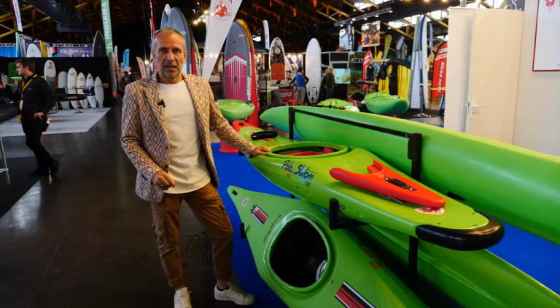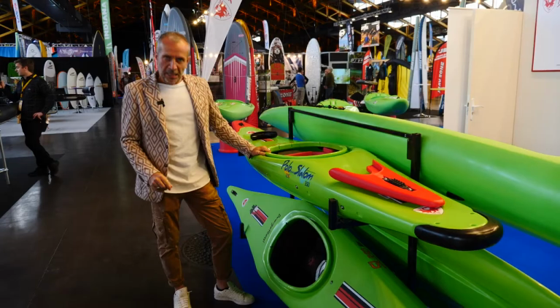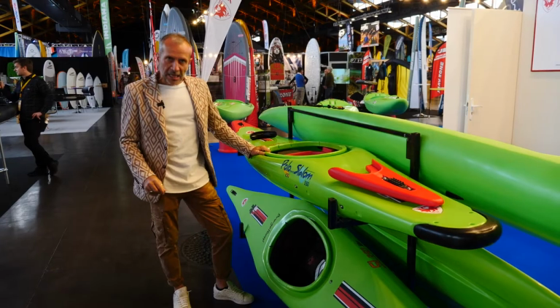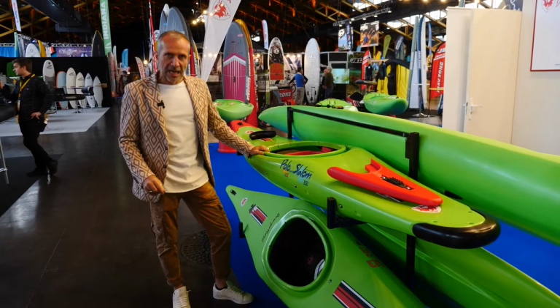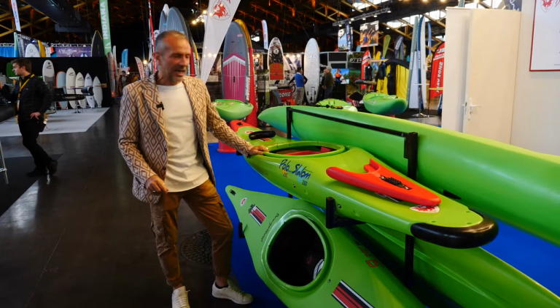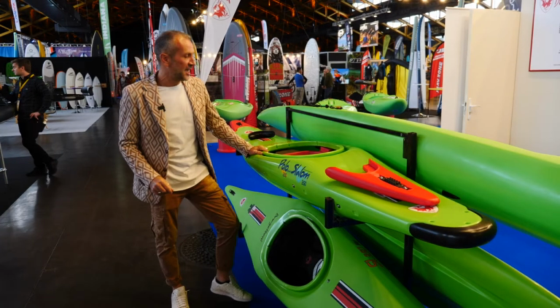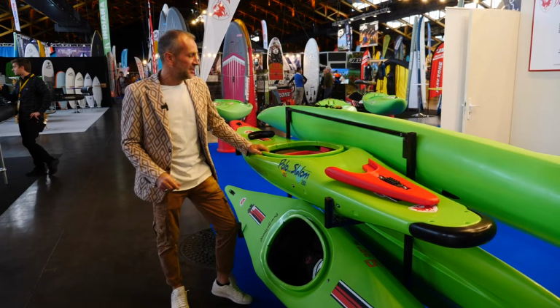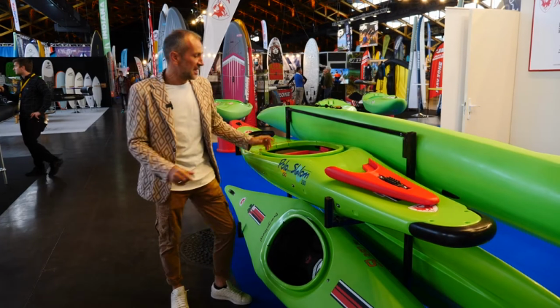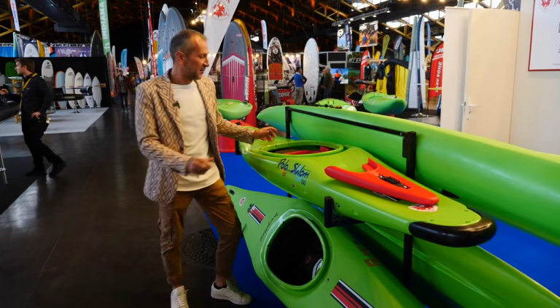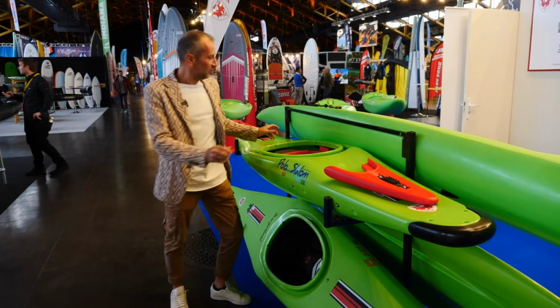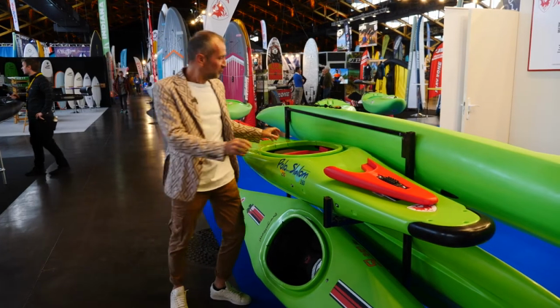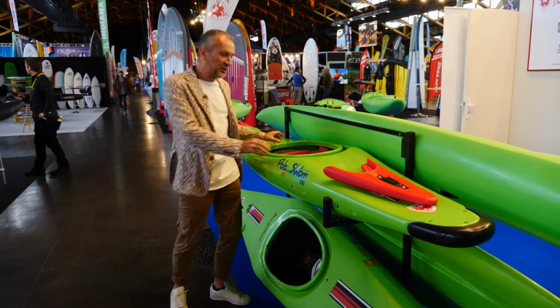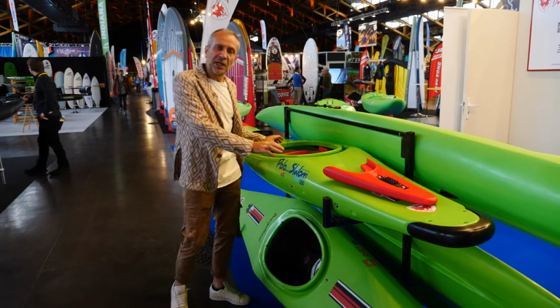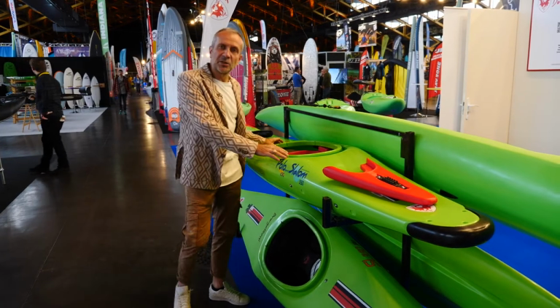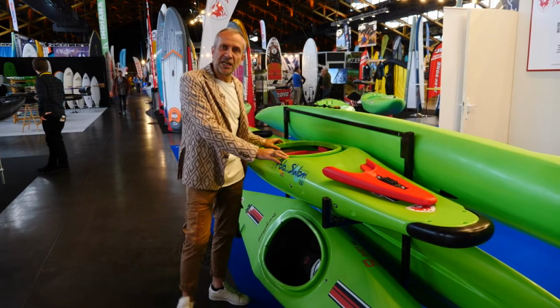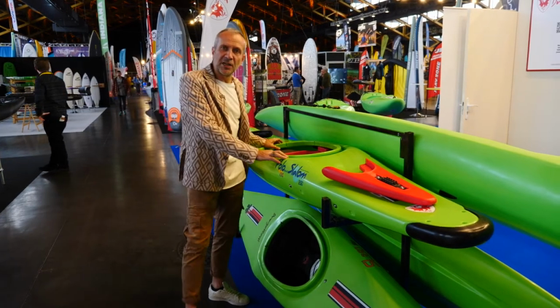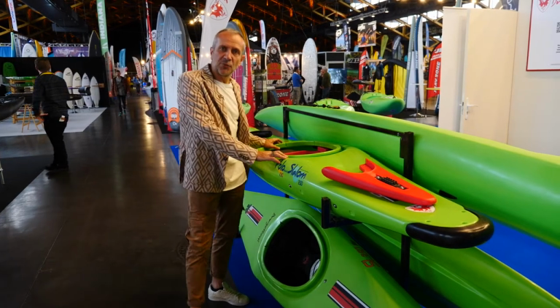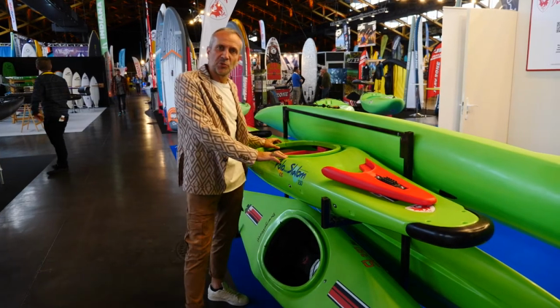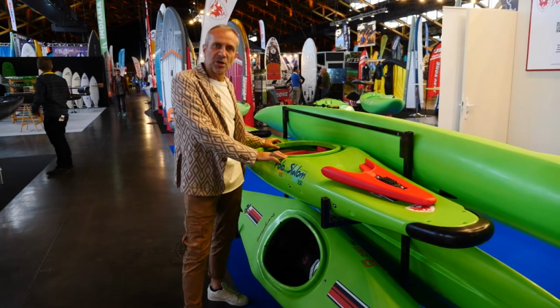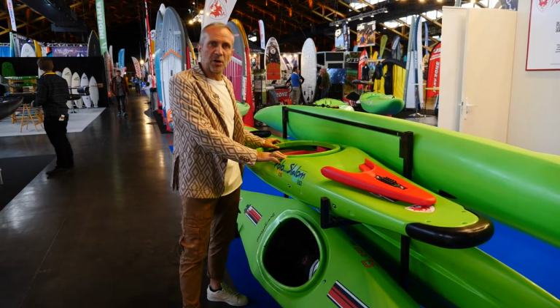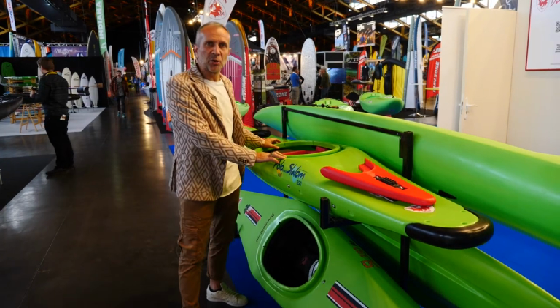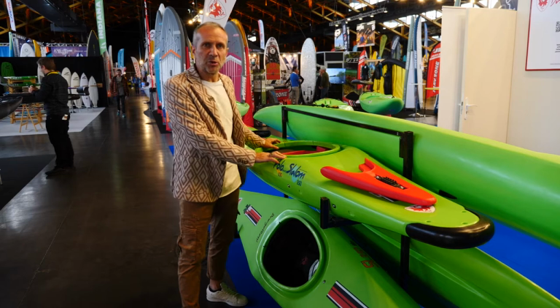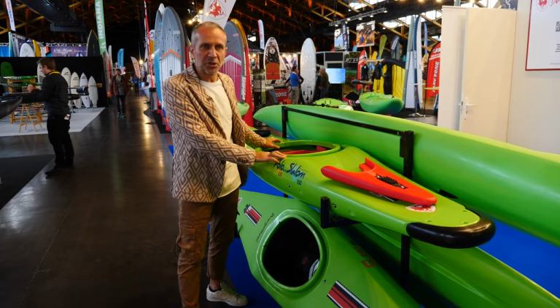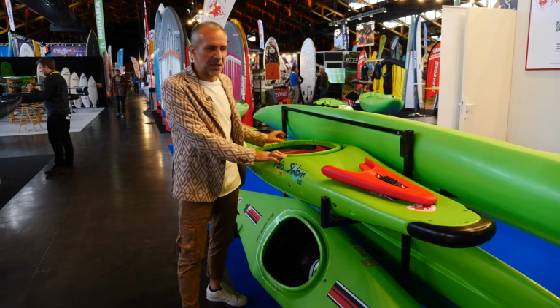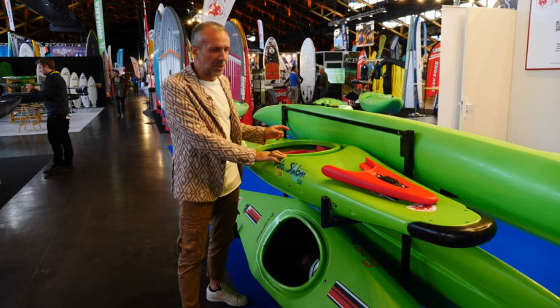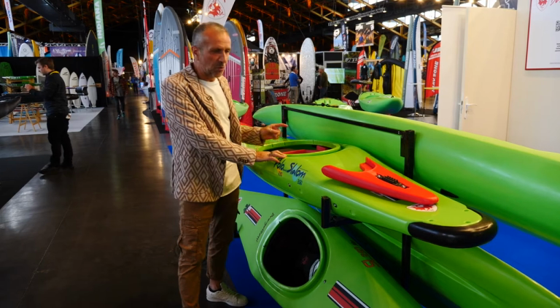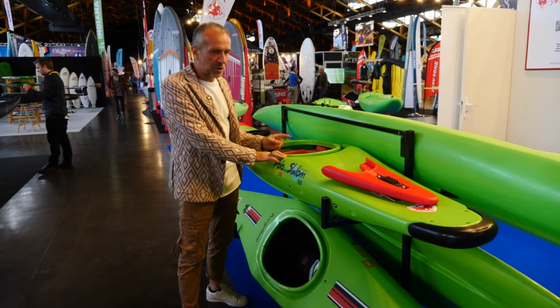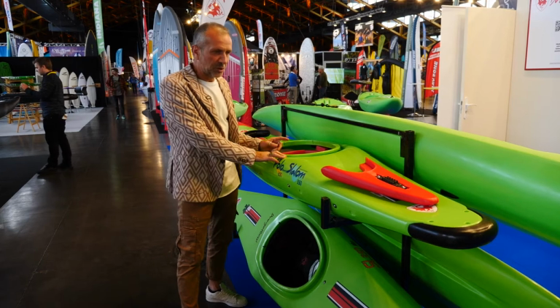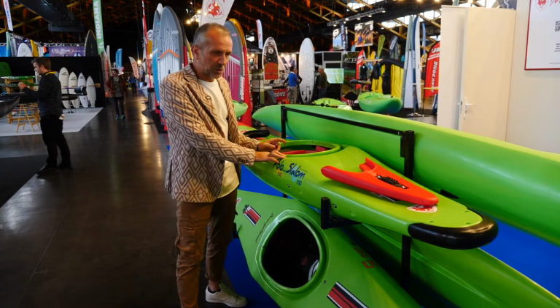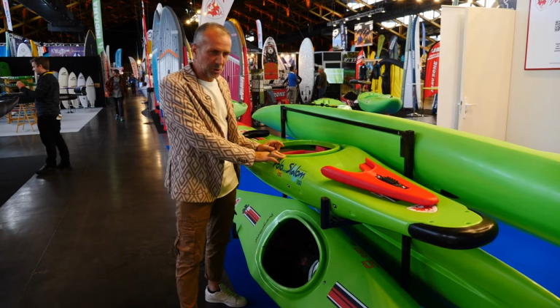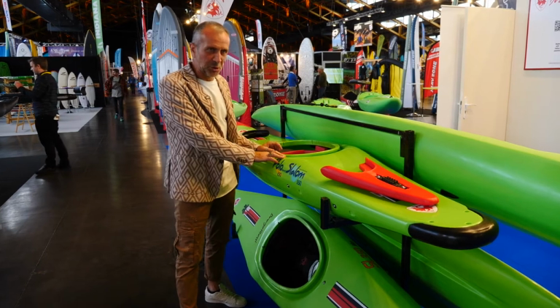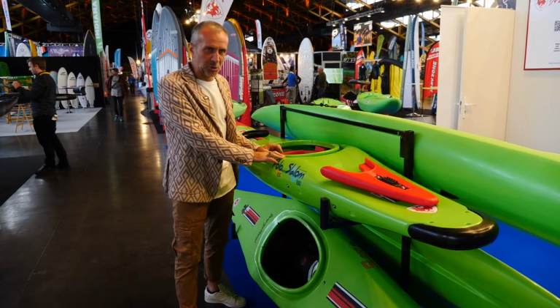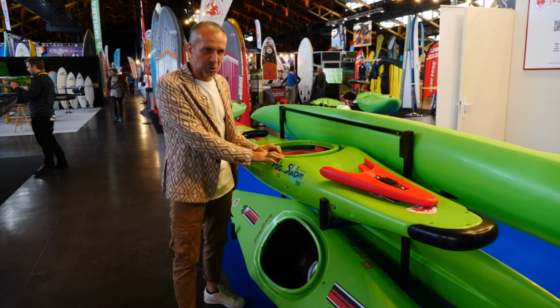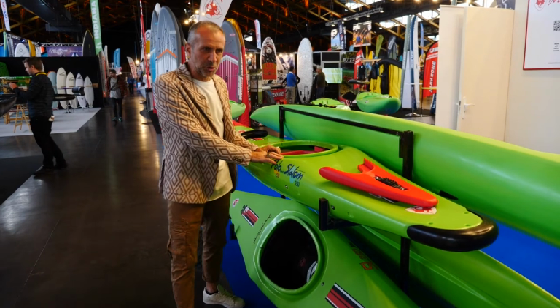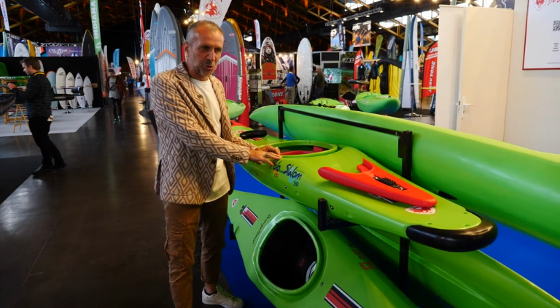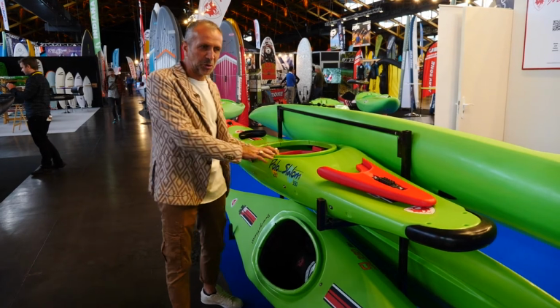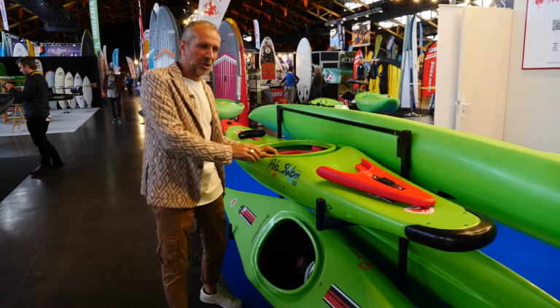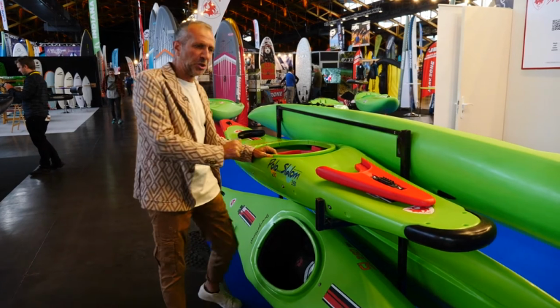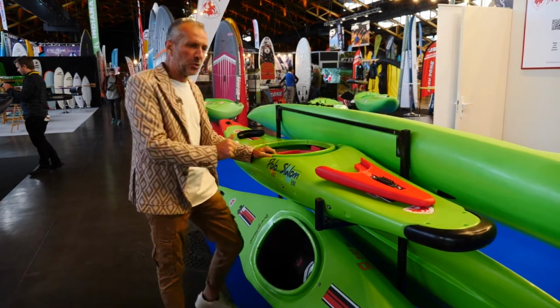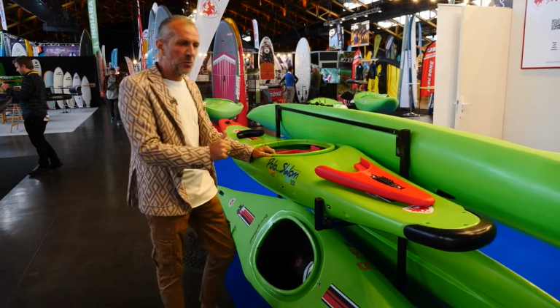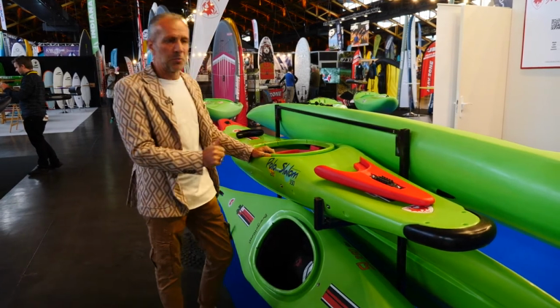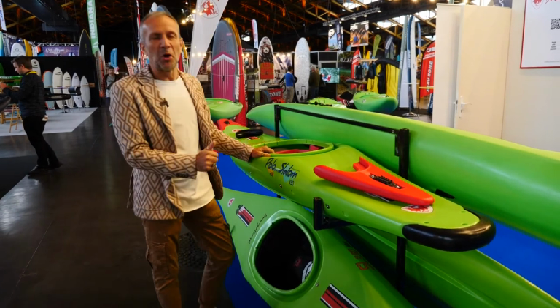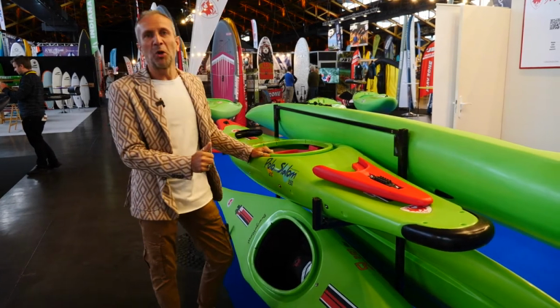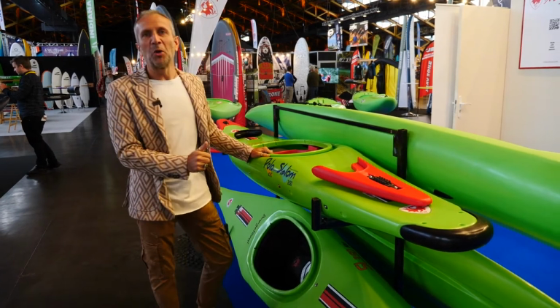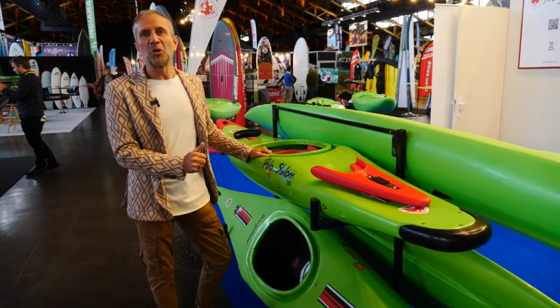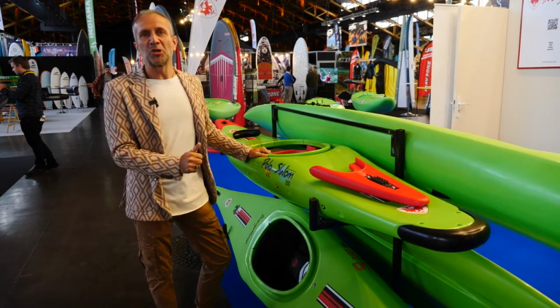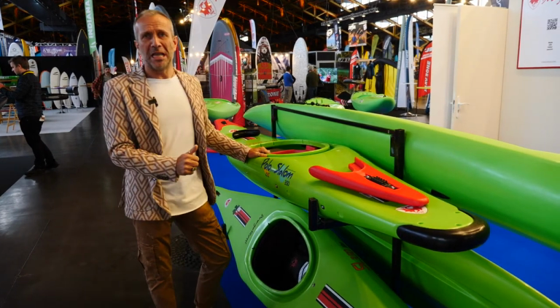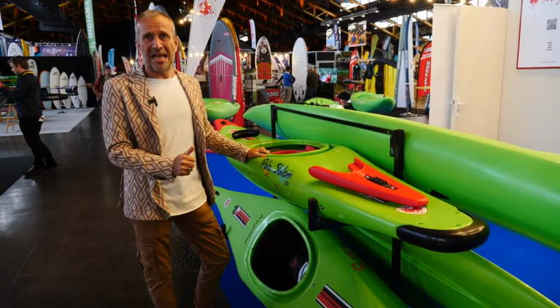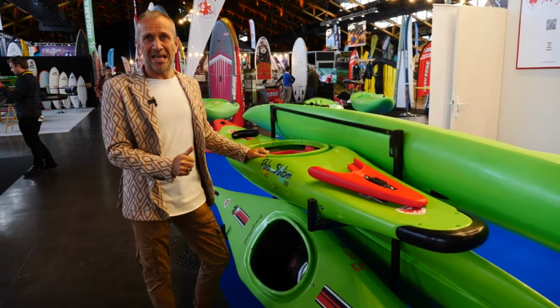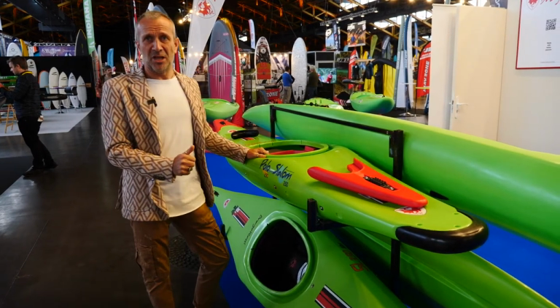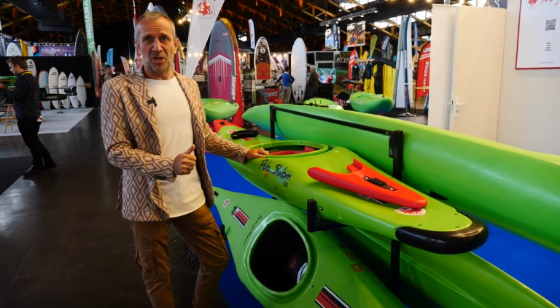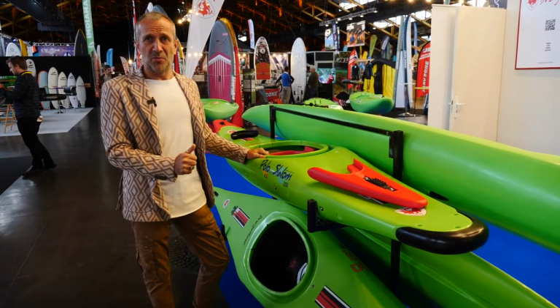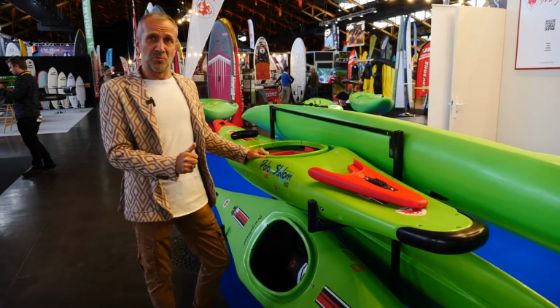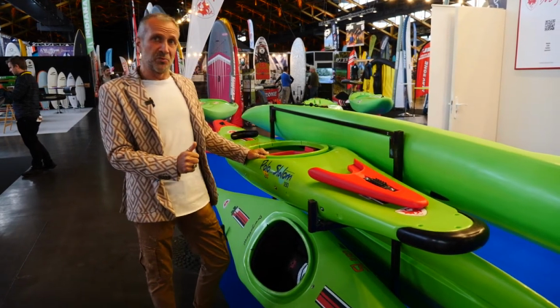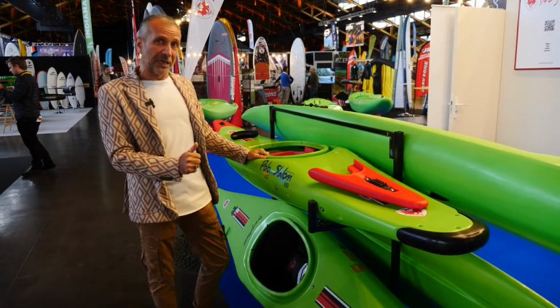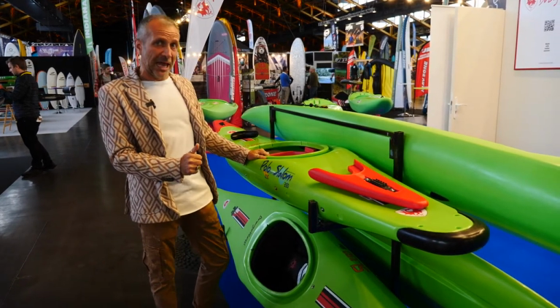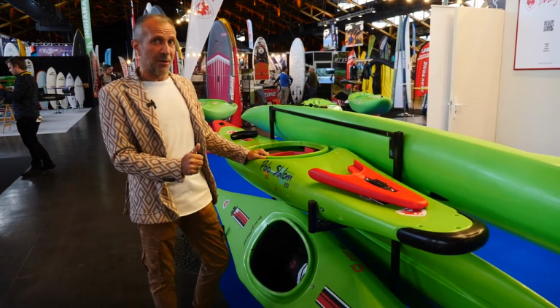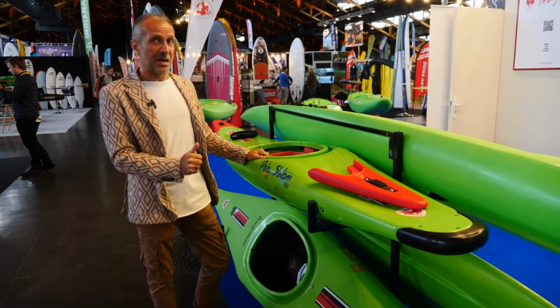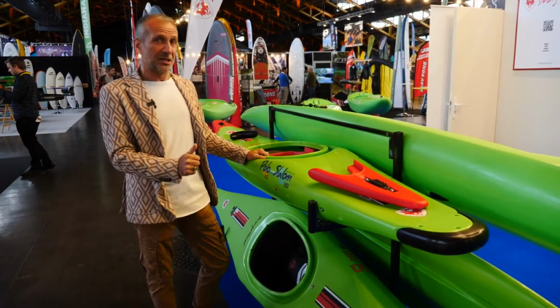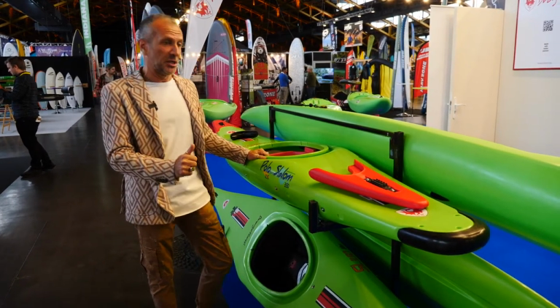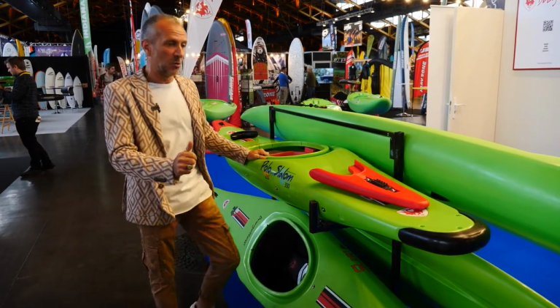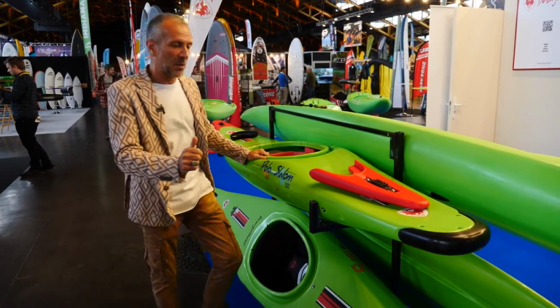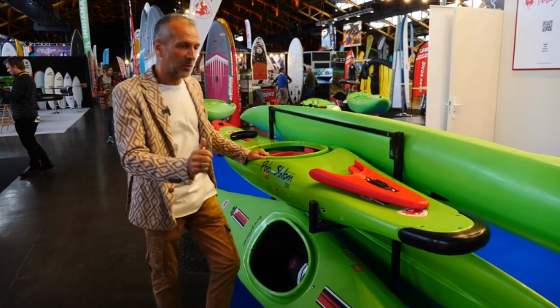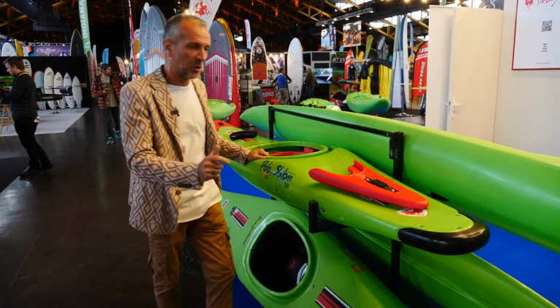Hi guys, I'm Diego Zanga from Drago Rossi and I want to introduce you to the new Polo Slalom K1C1 boats.